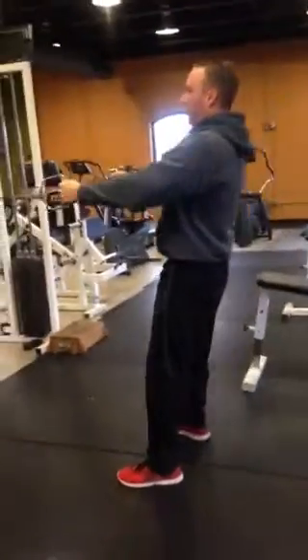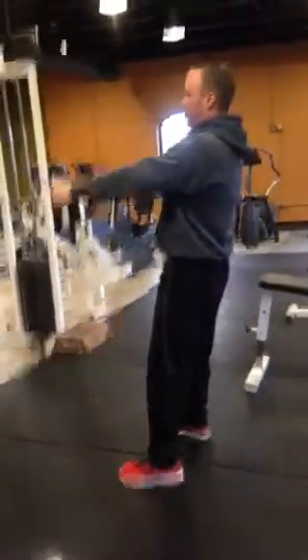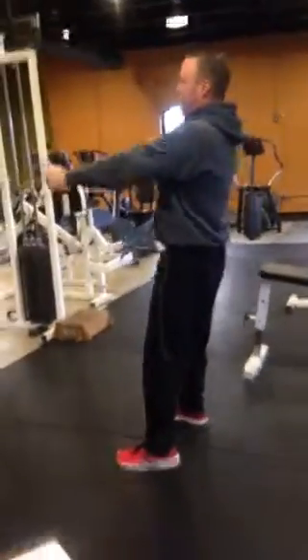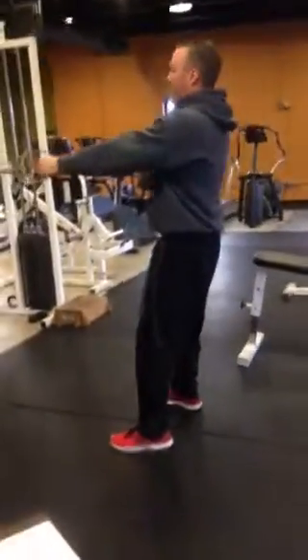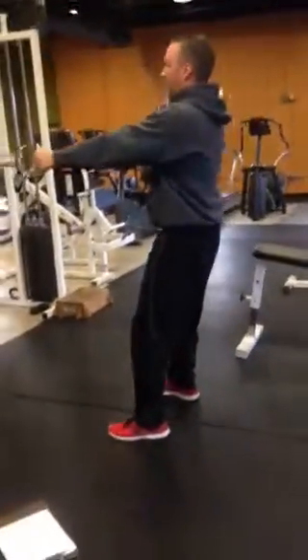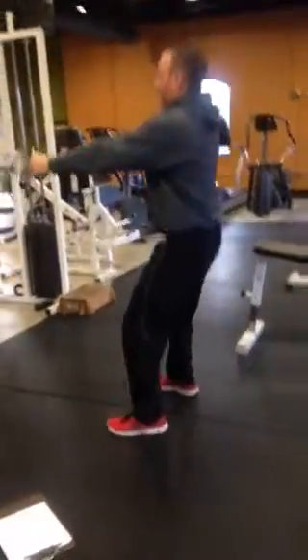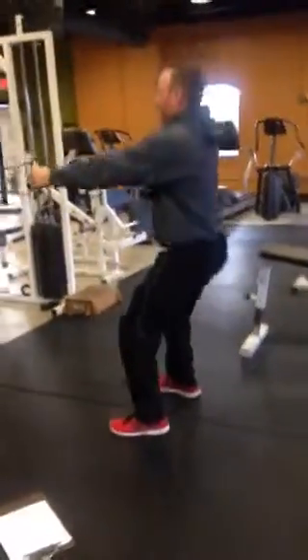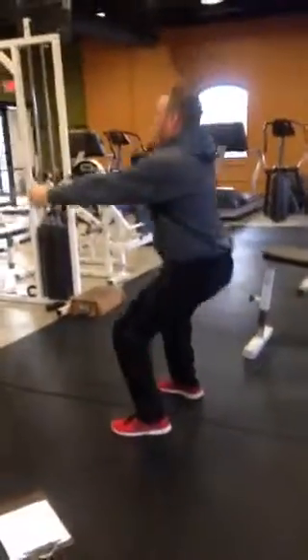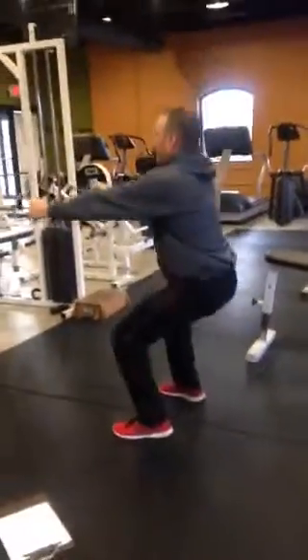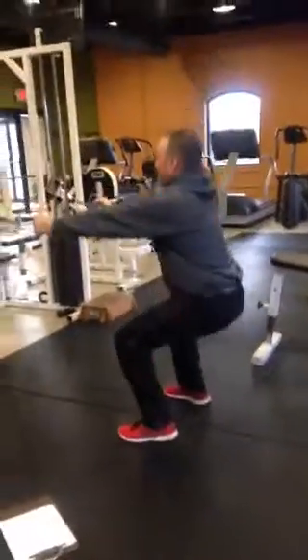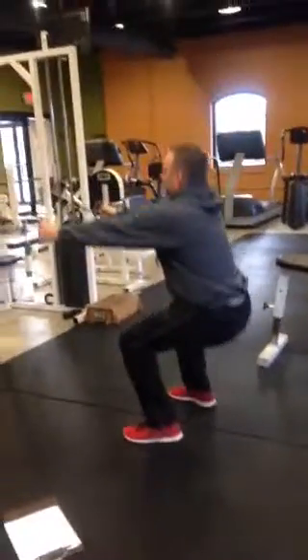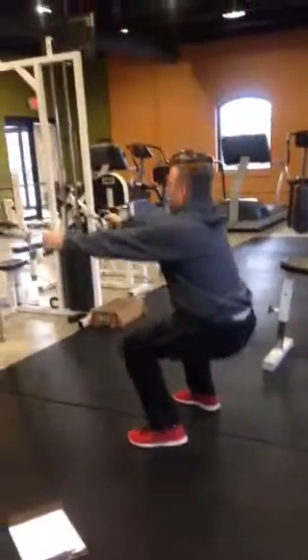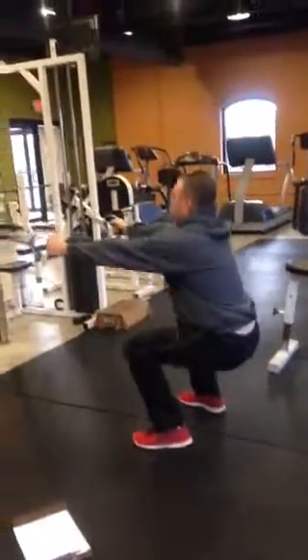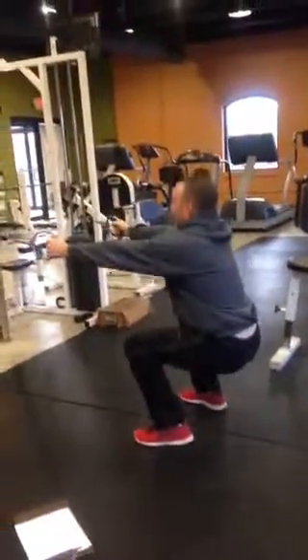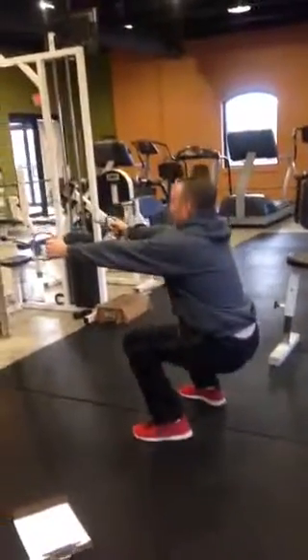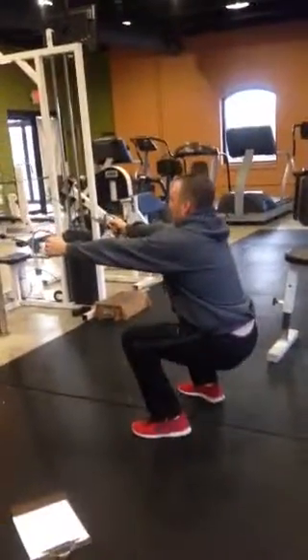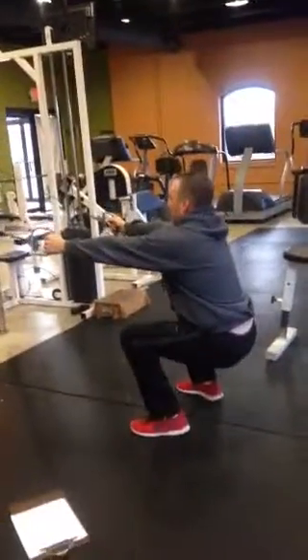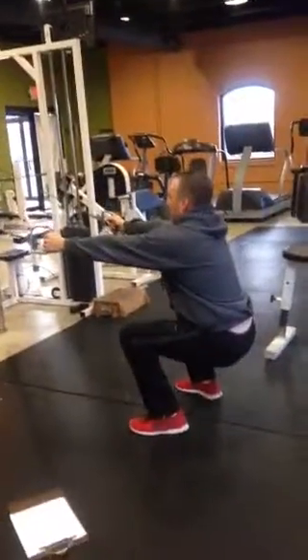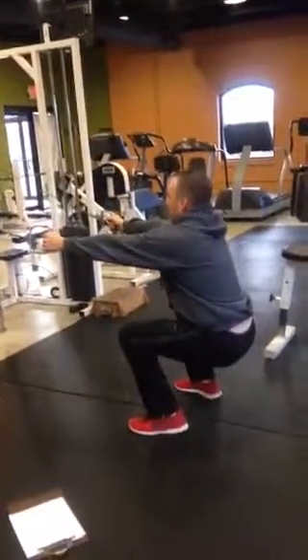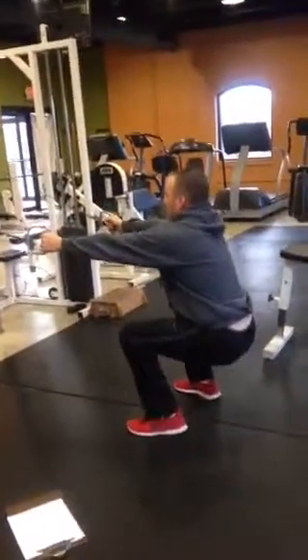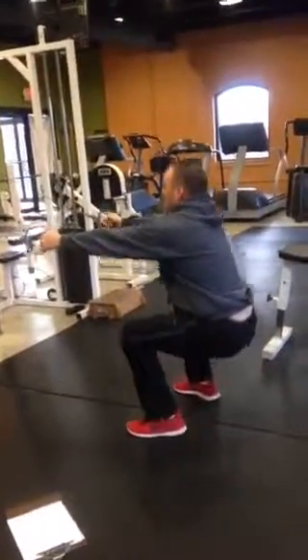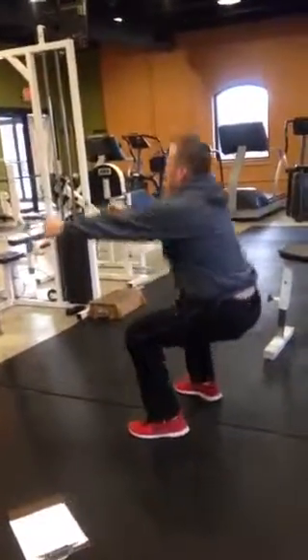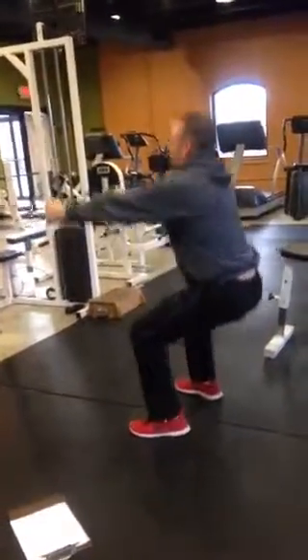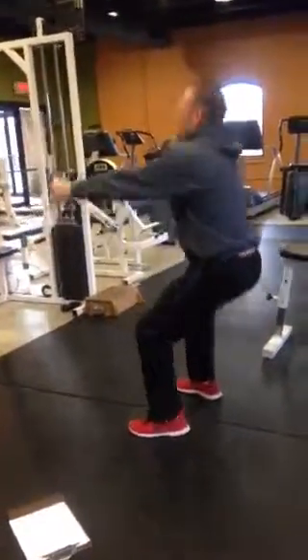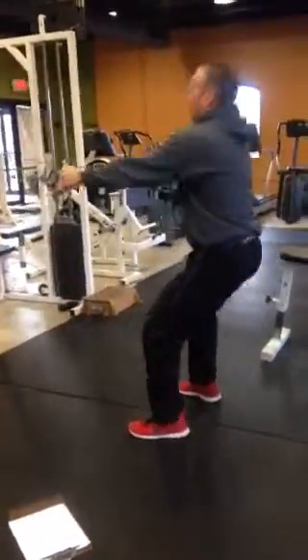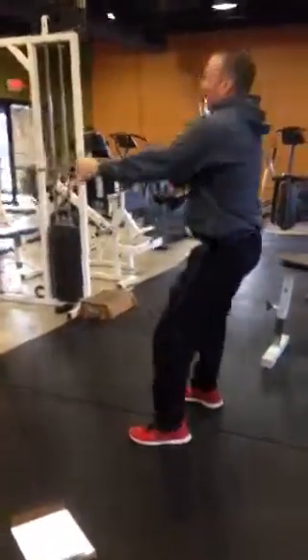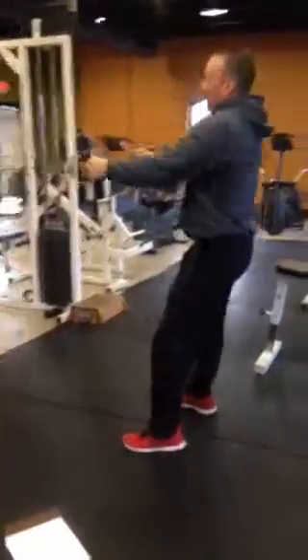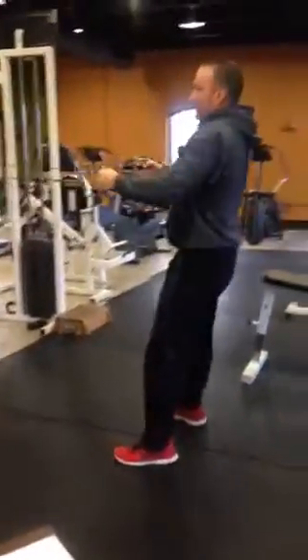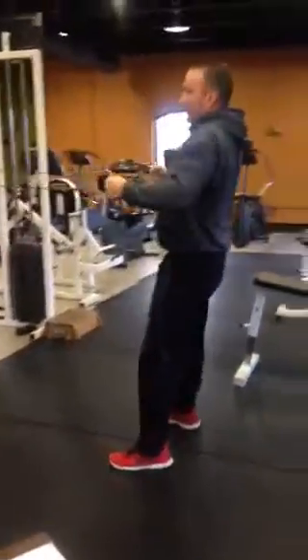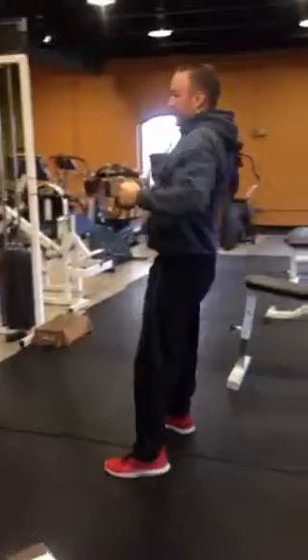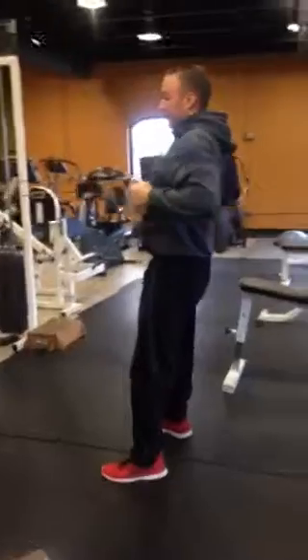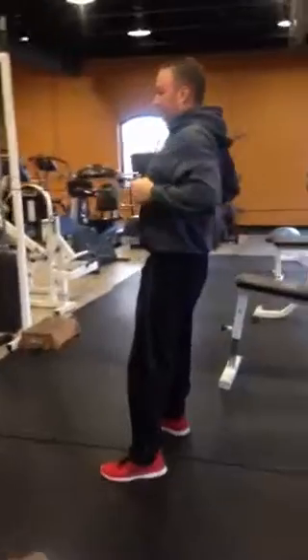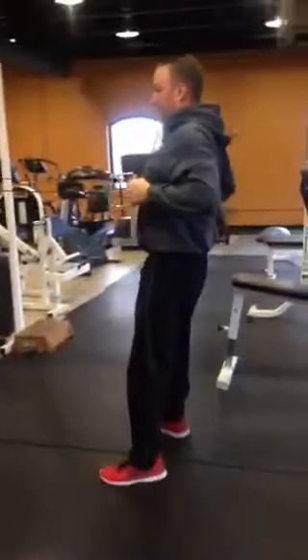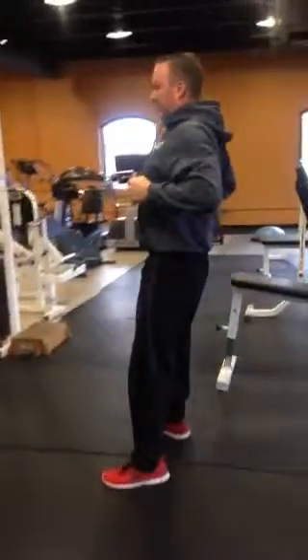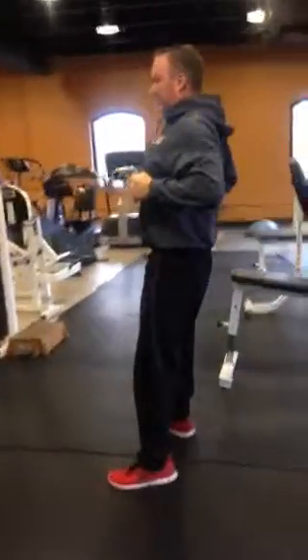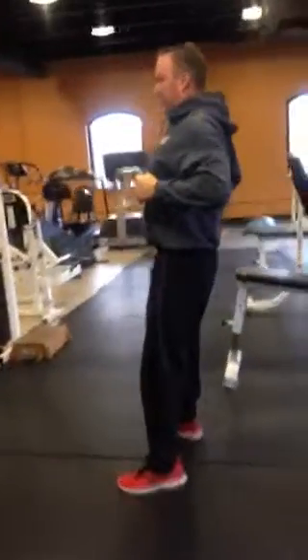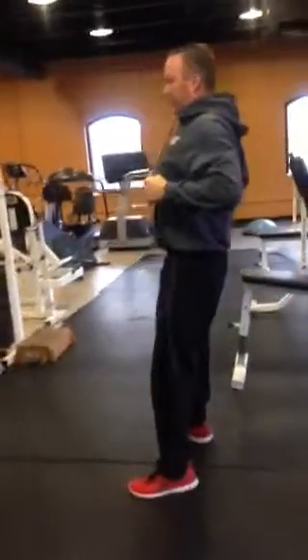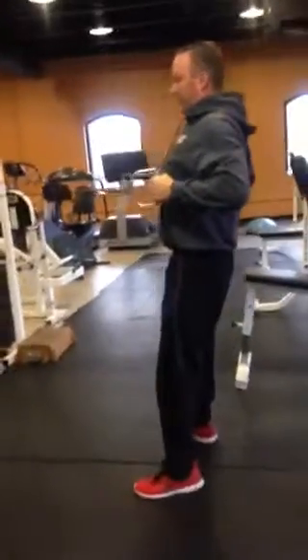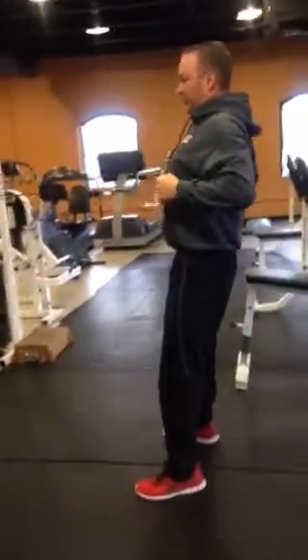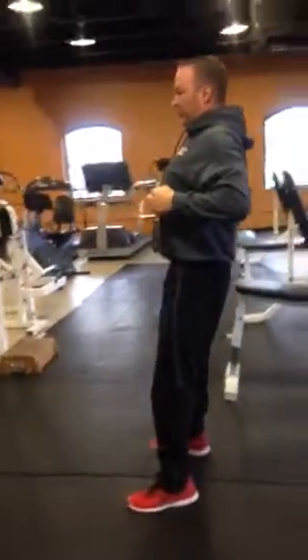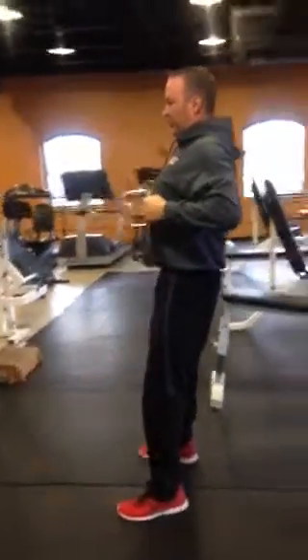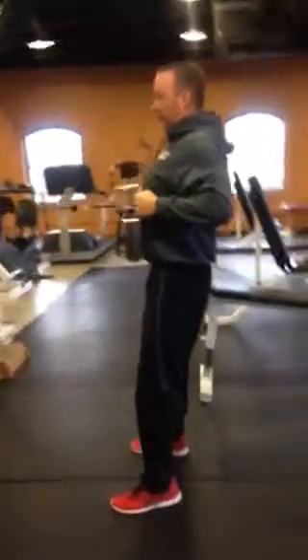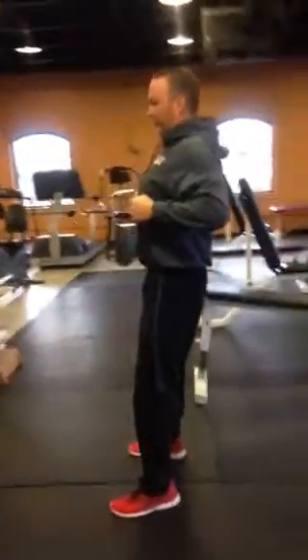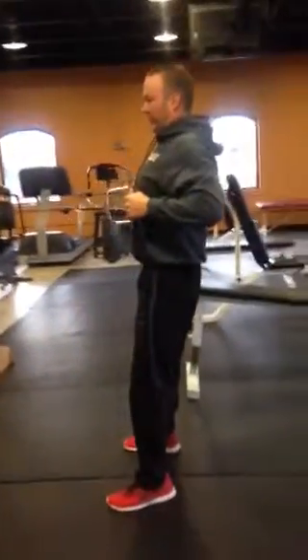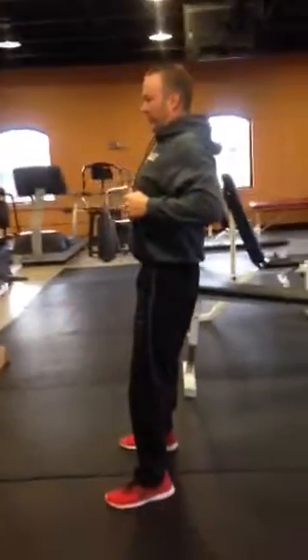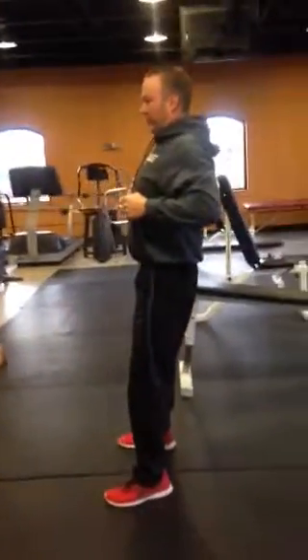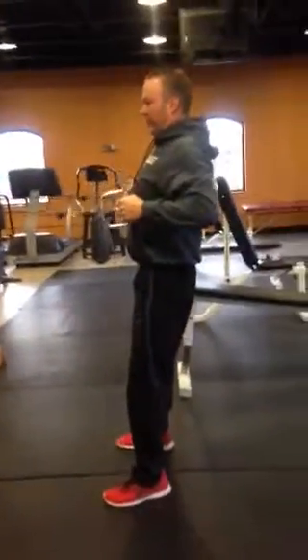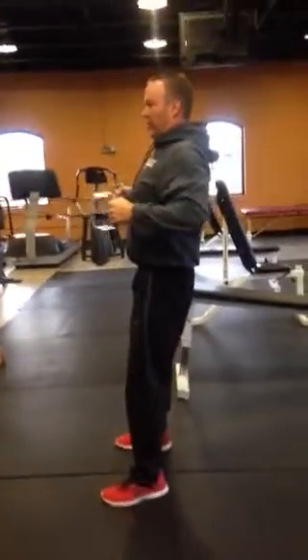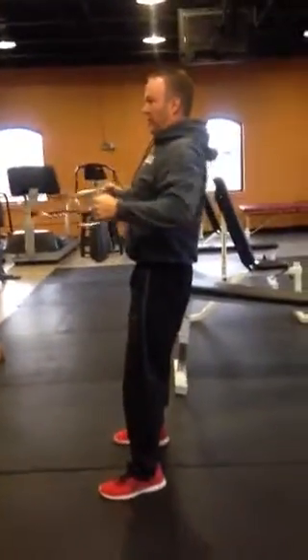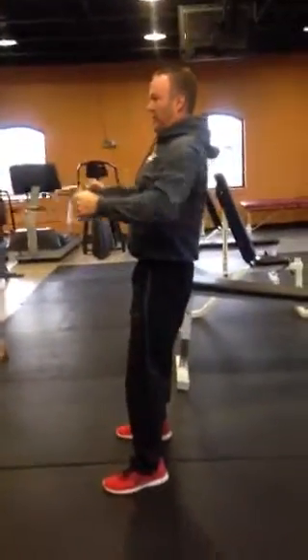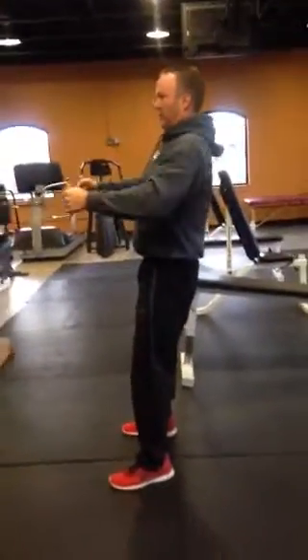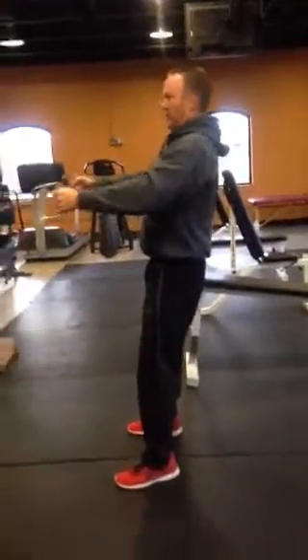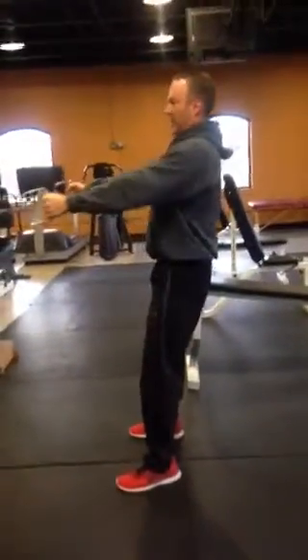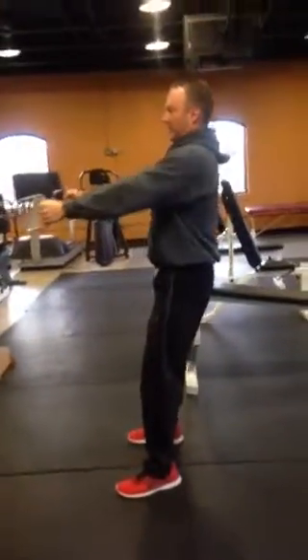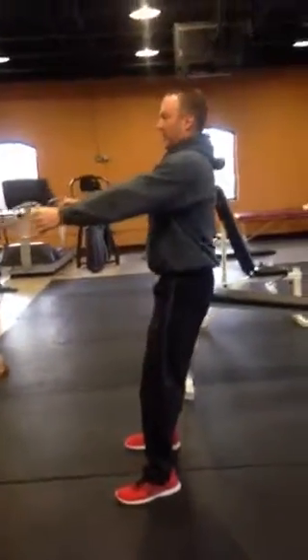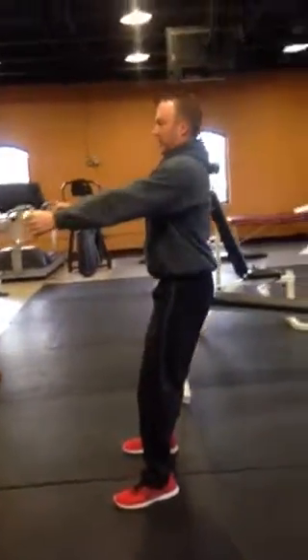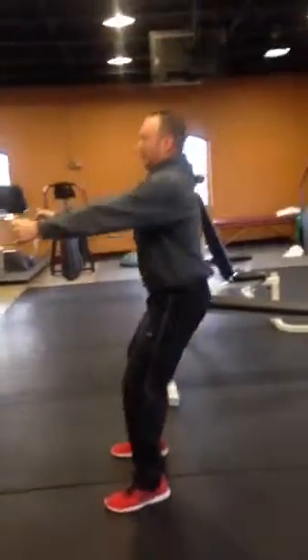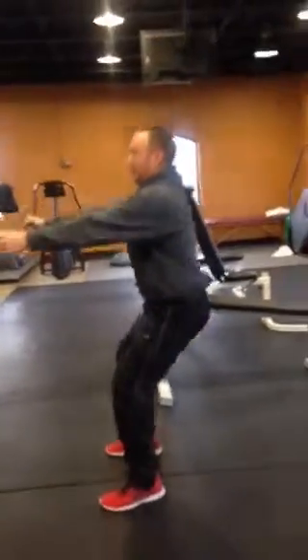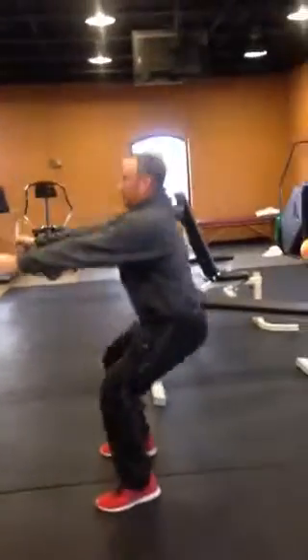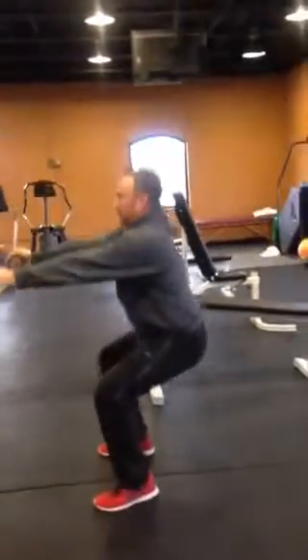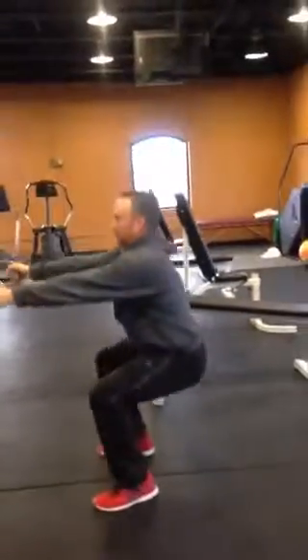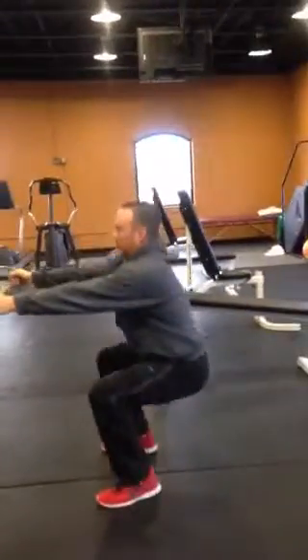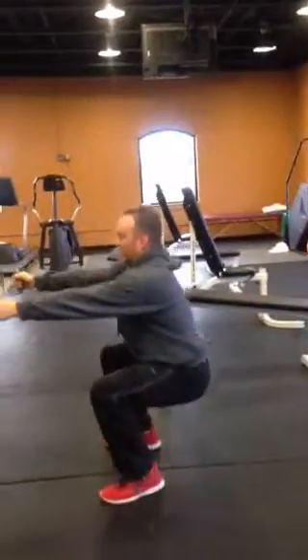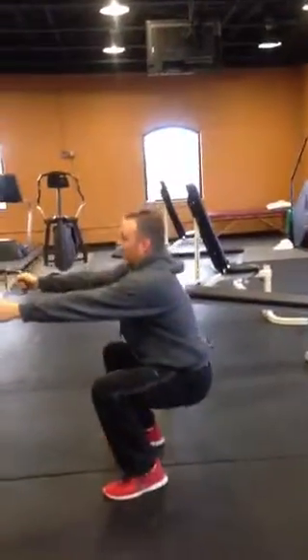One more time: 90 degrees, knees stay over feet, squeeze row, let it out, squat.